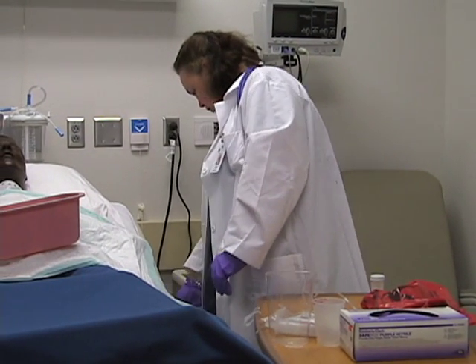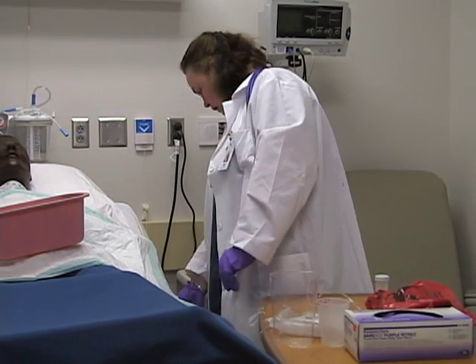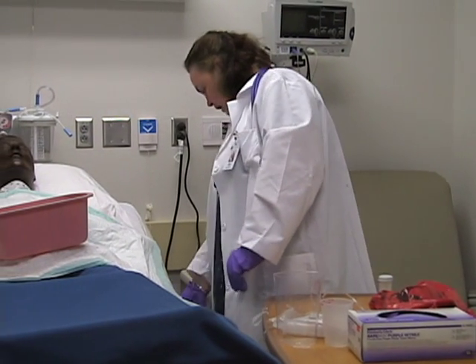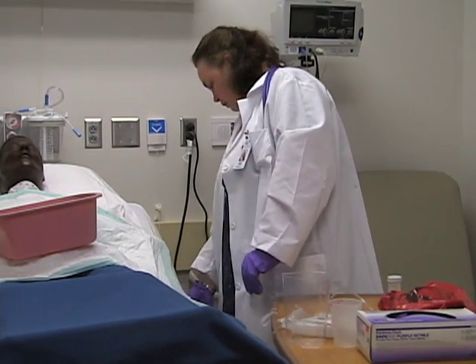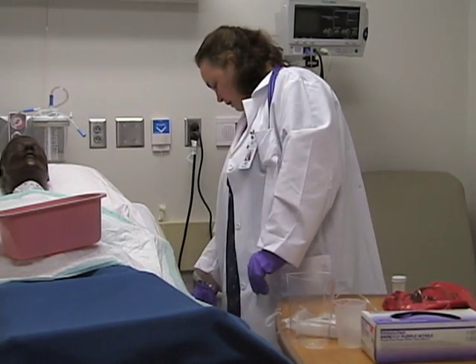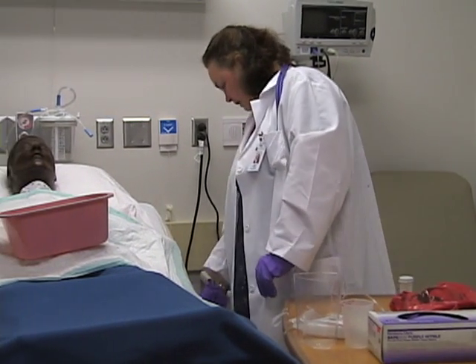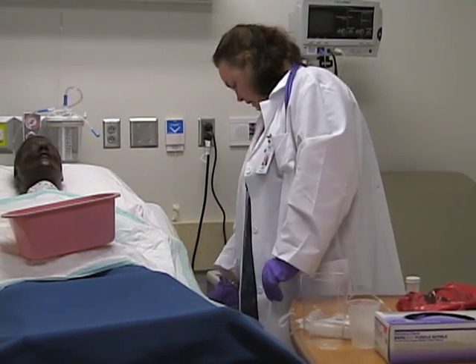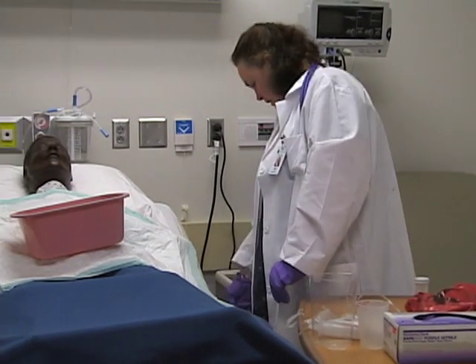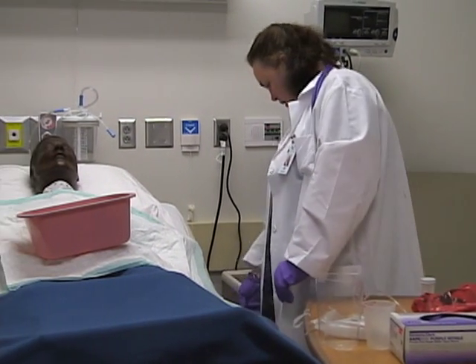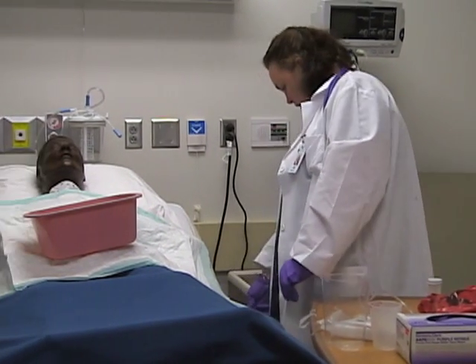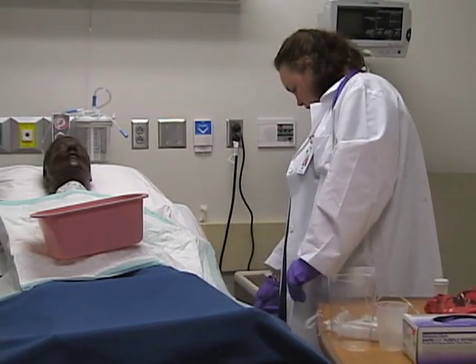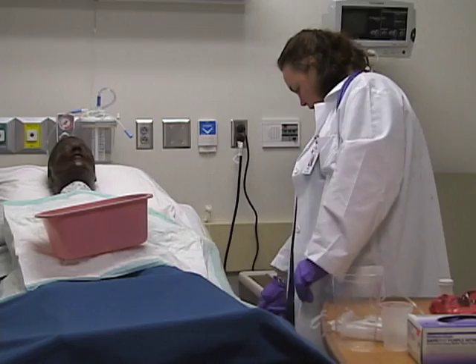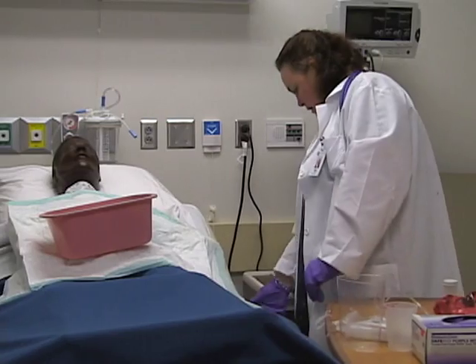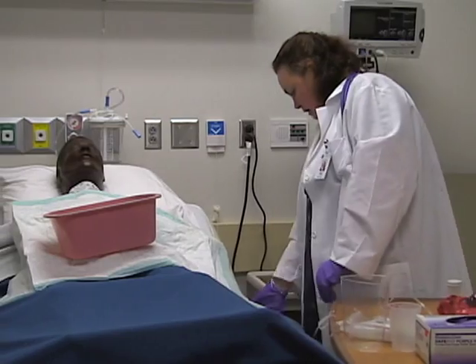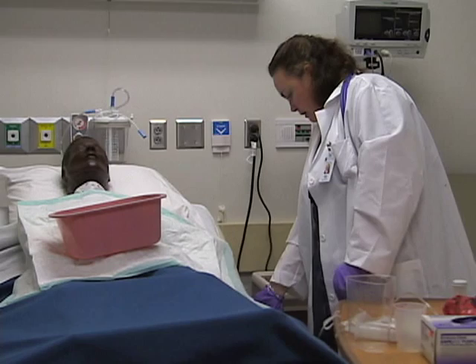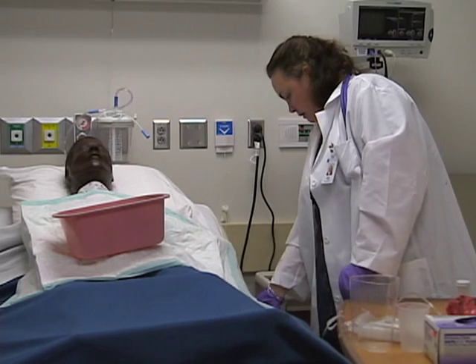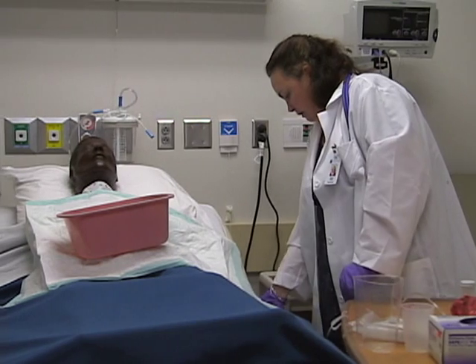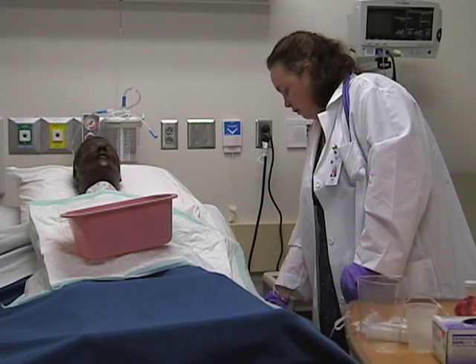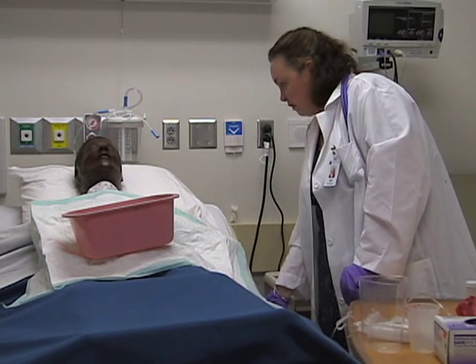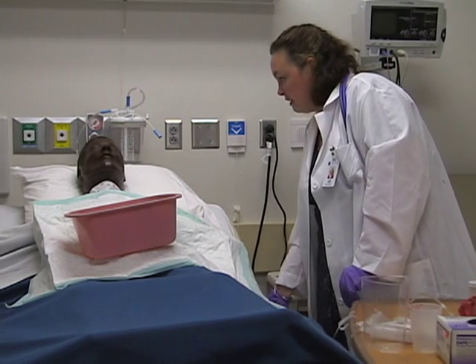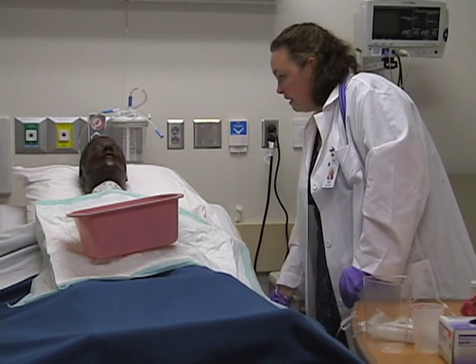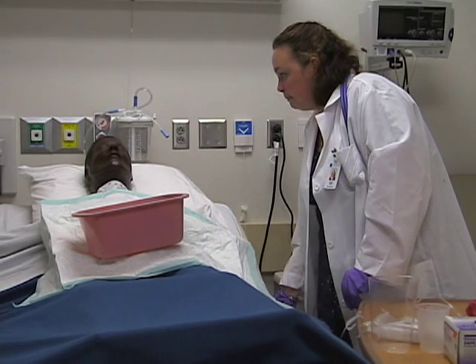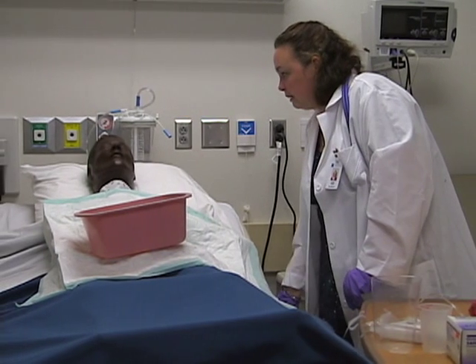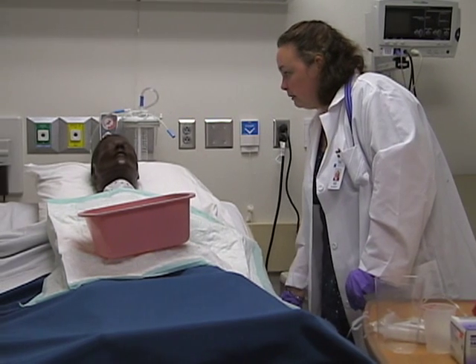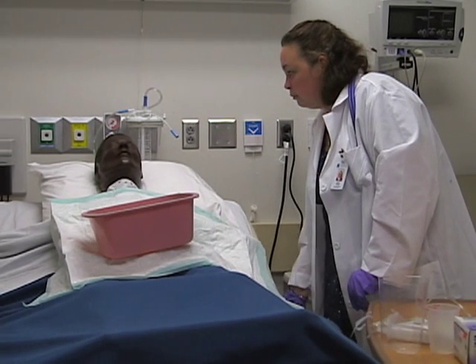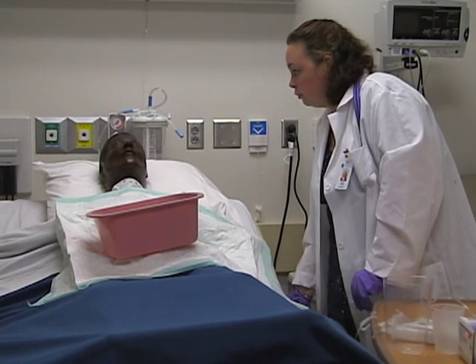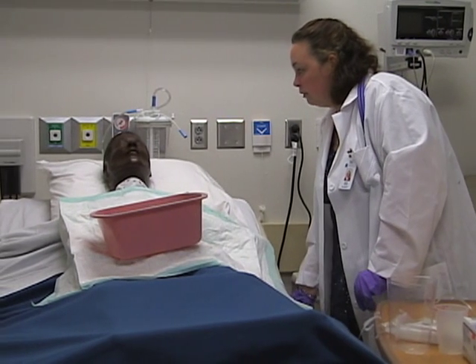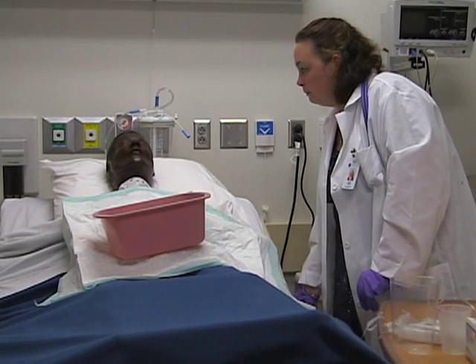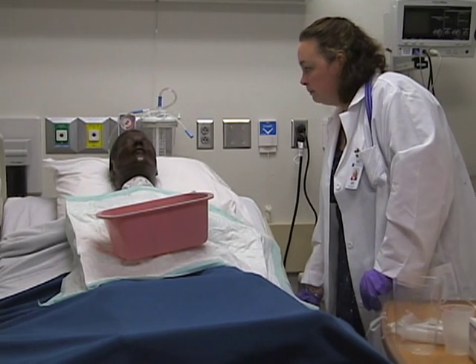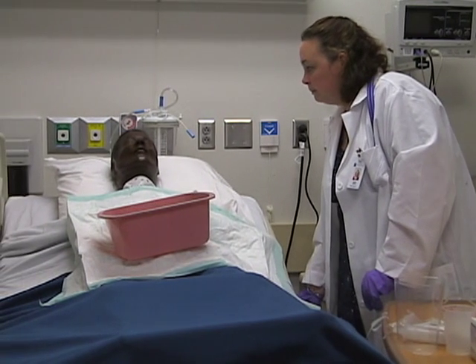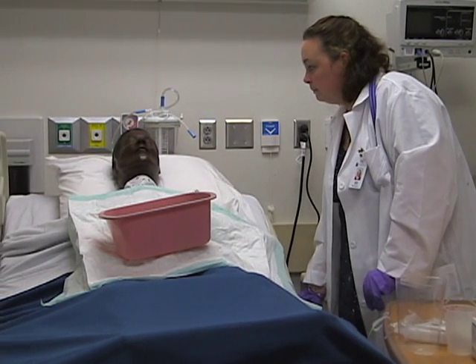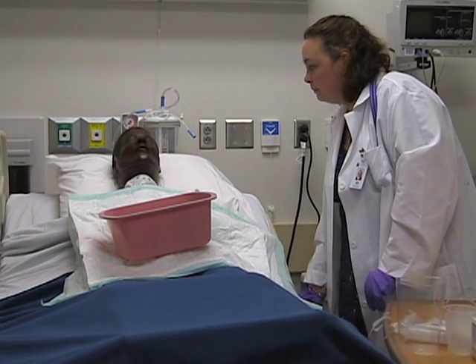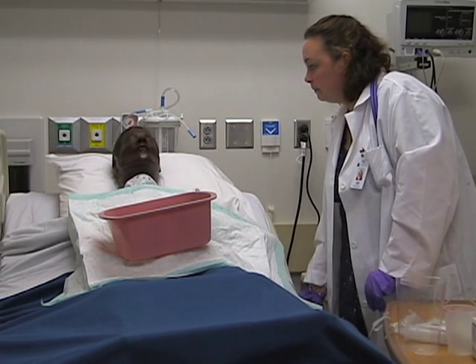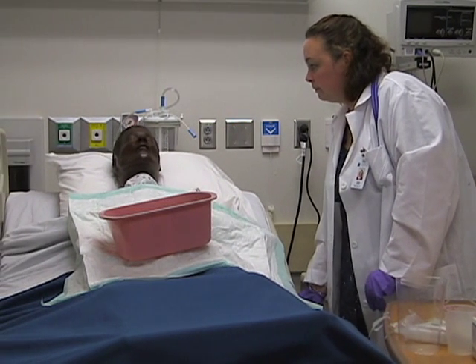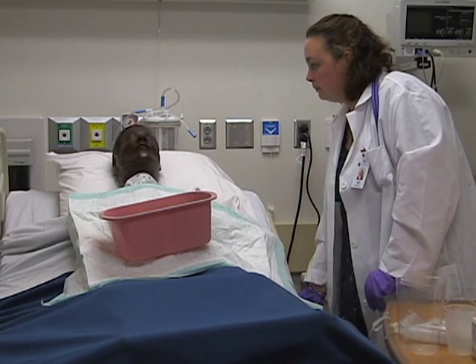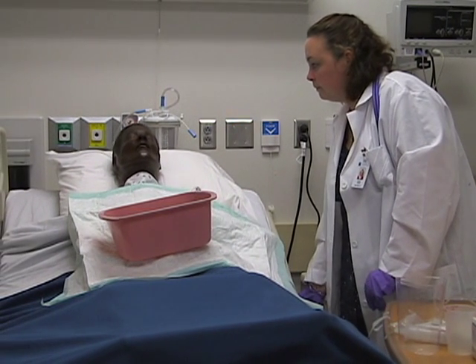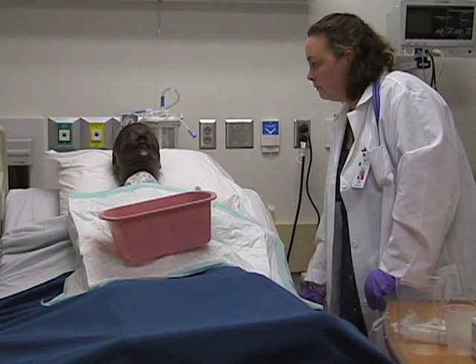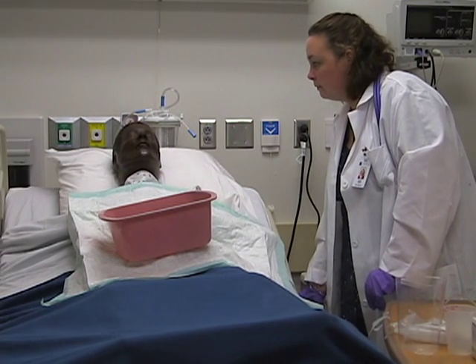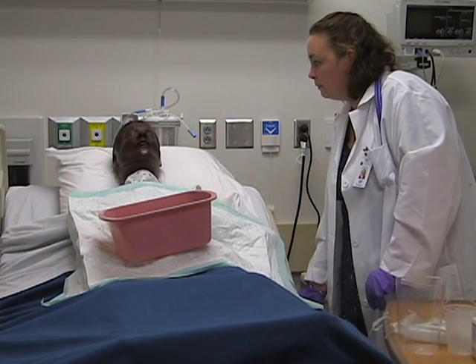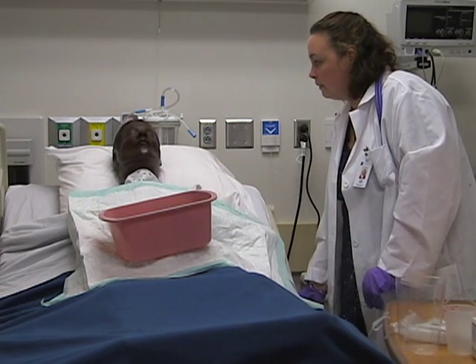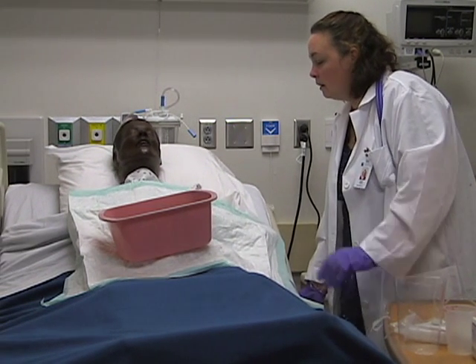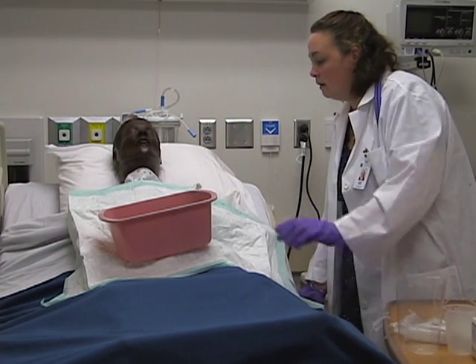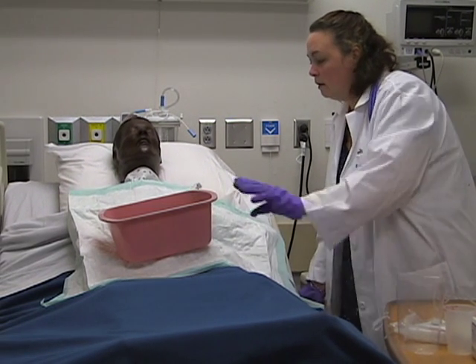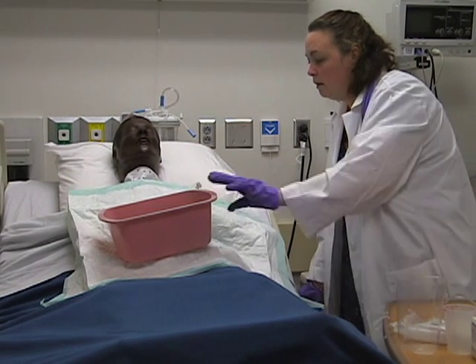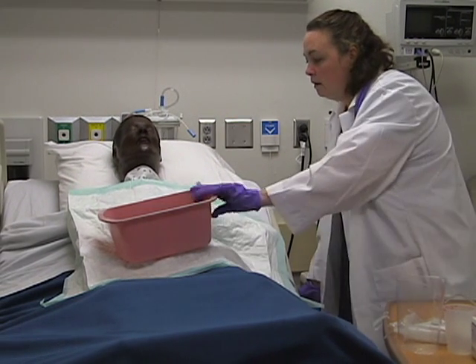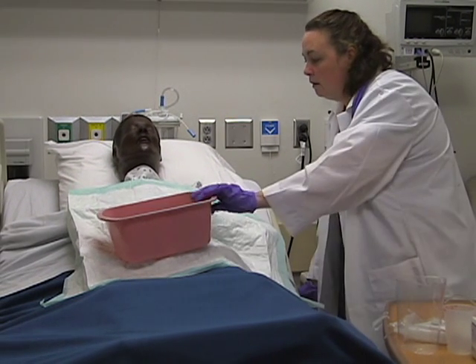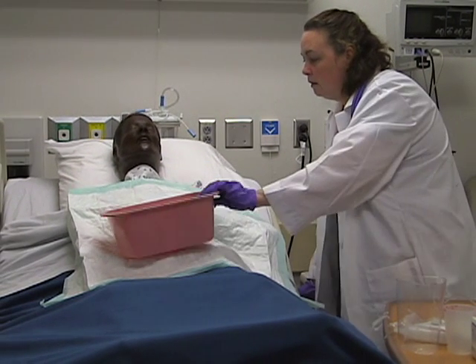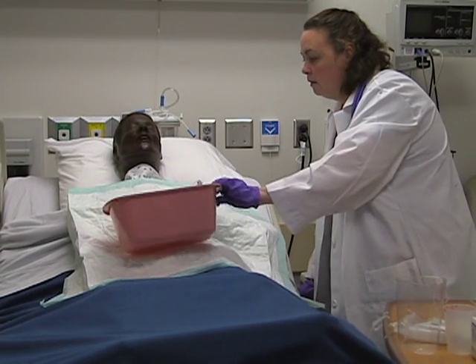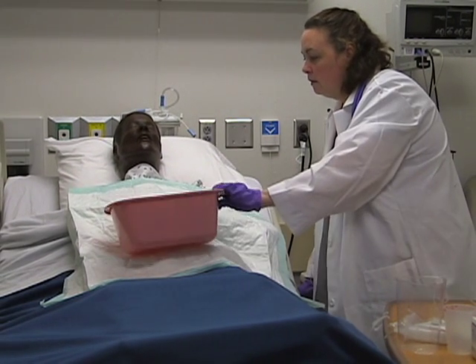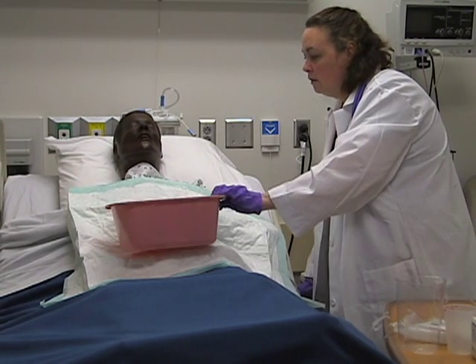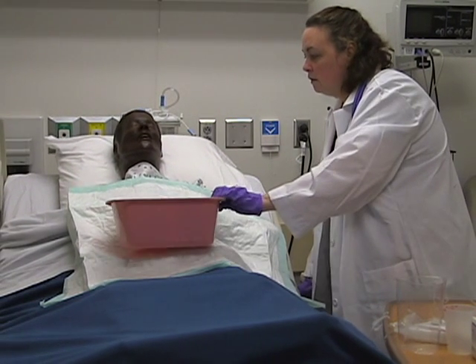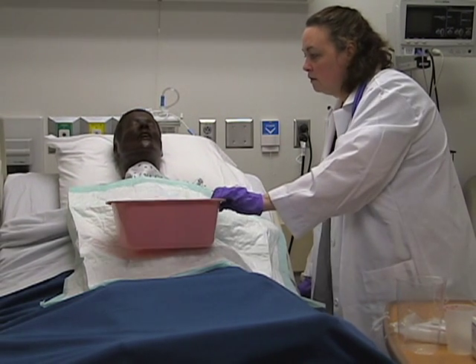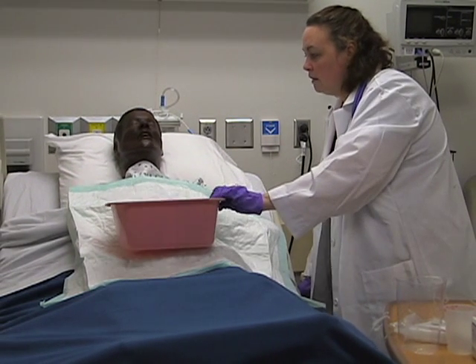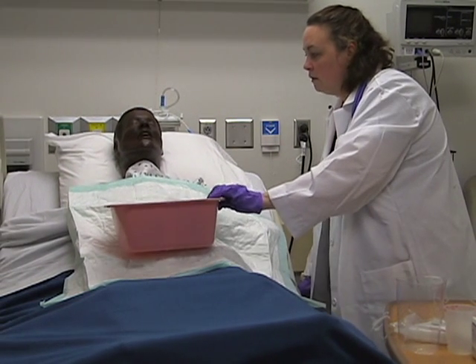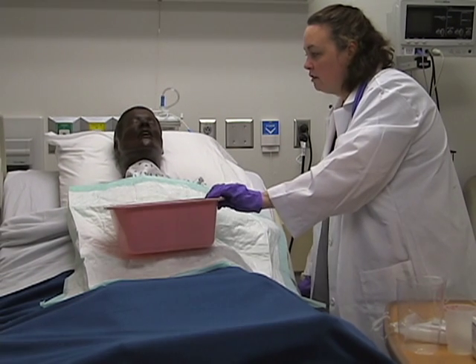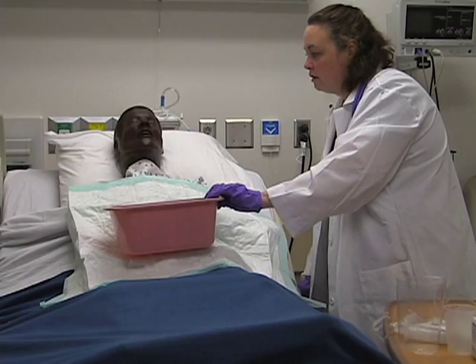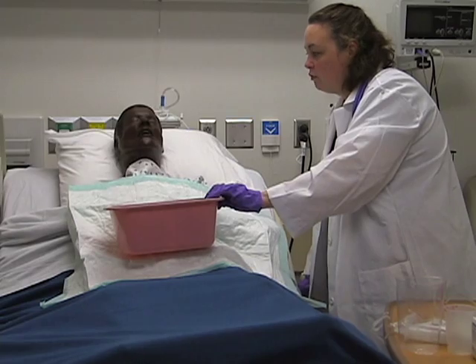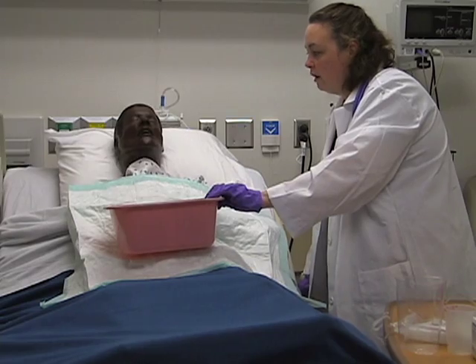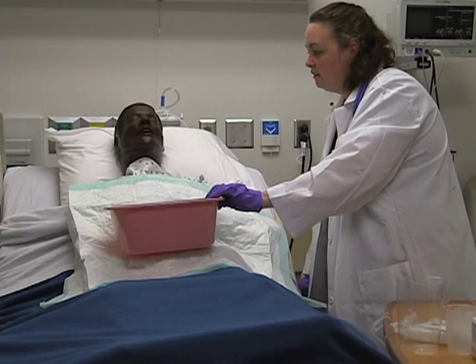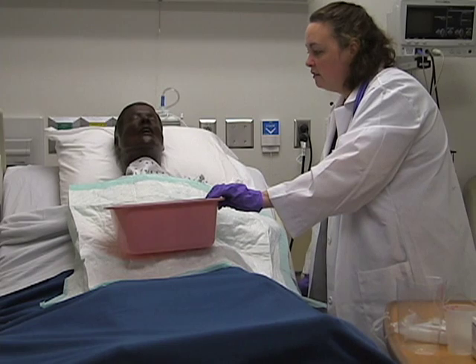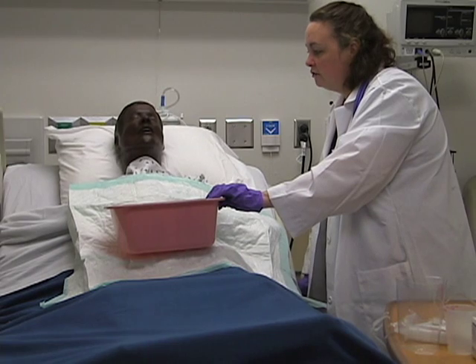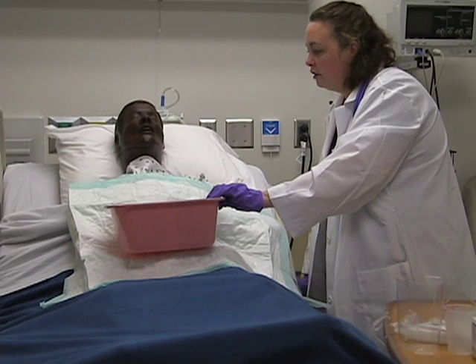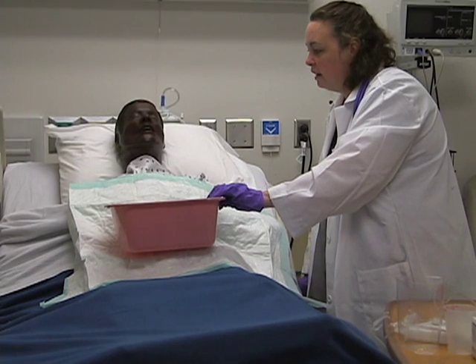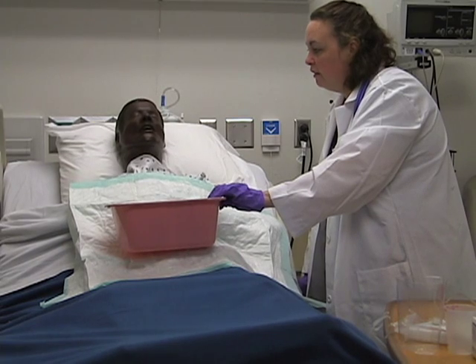You may also want to increase the head of the bed so the patient is sitting up a little more, so they're not quite so reclined during the procedure.